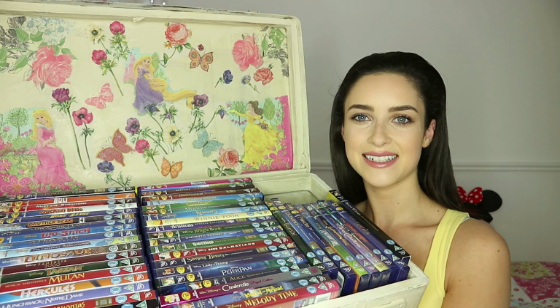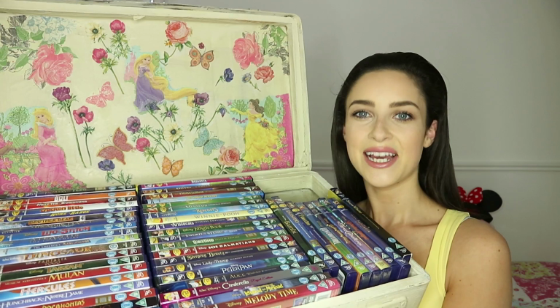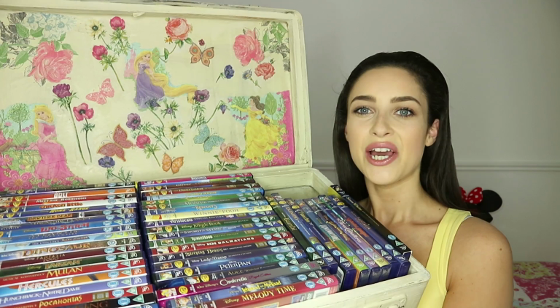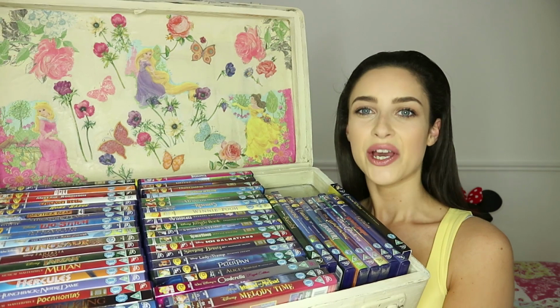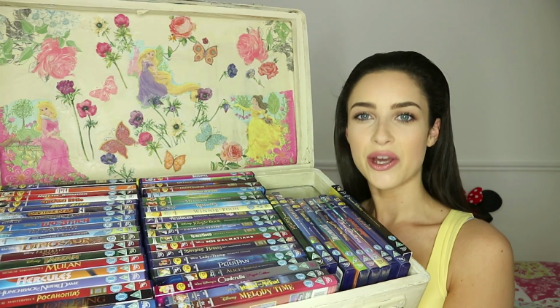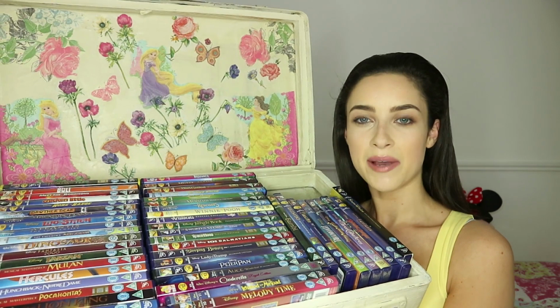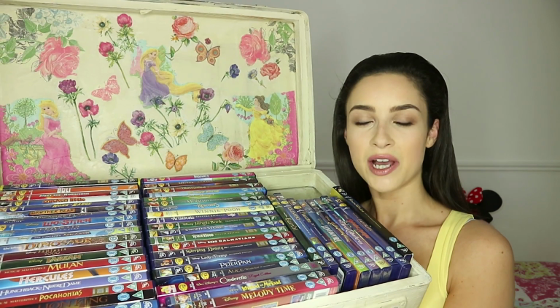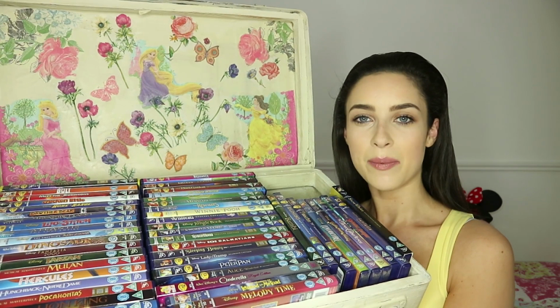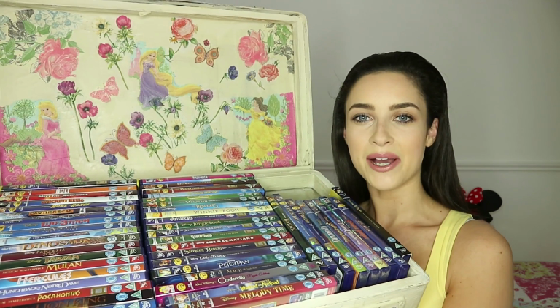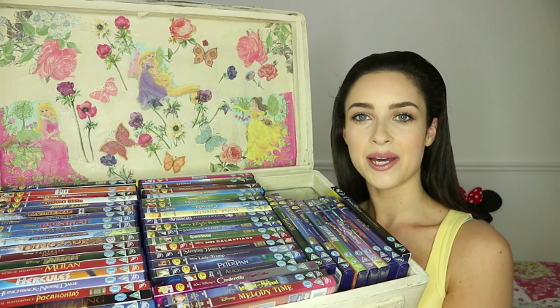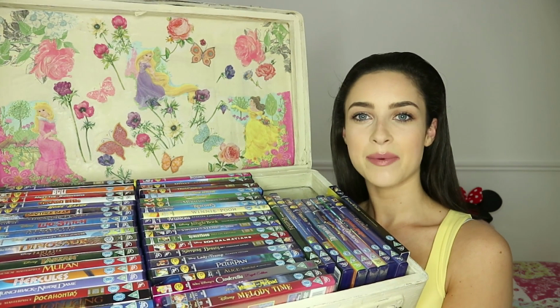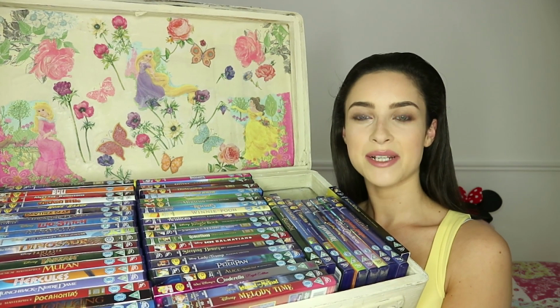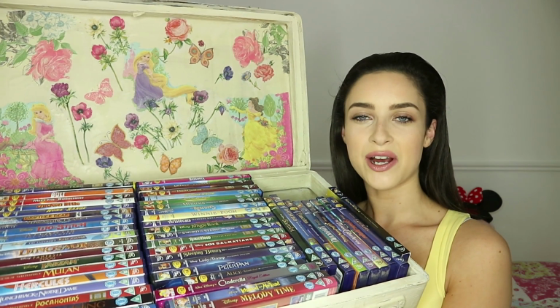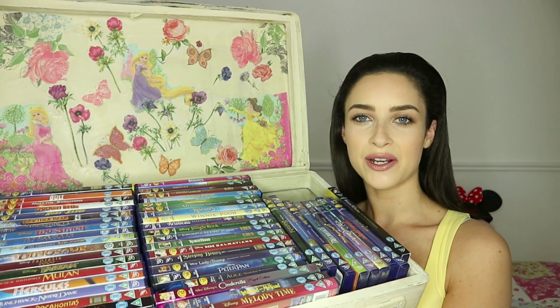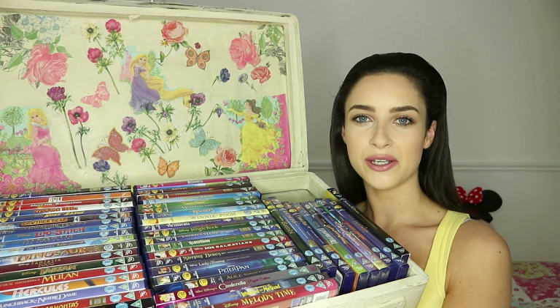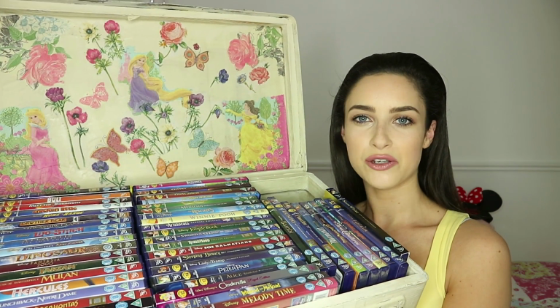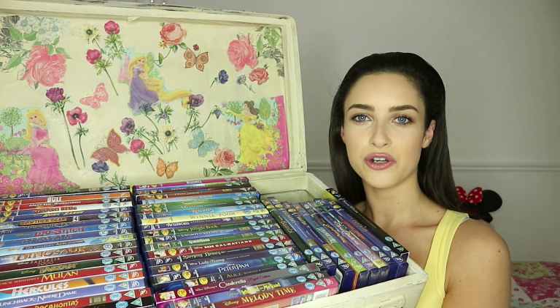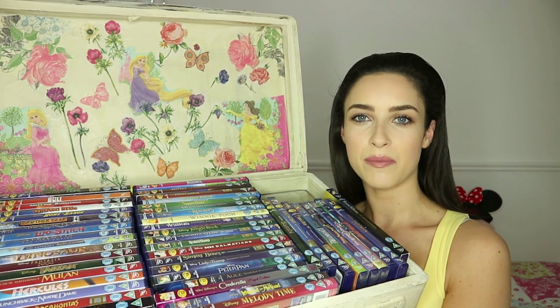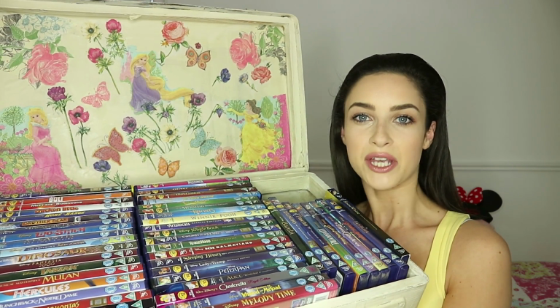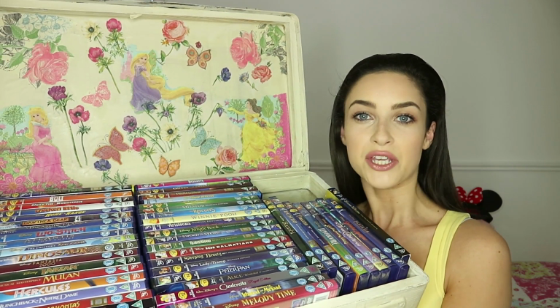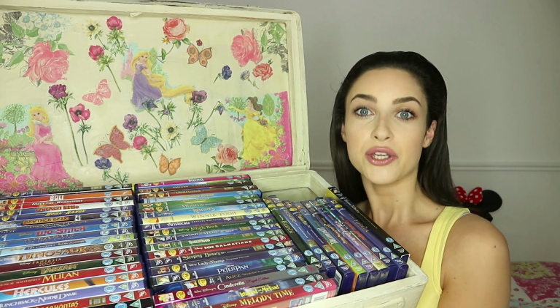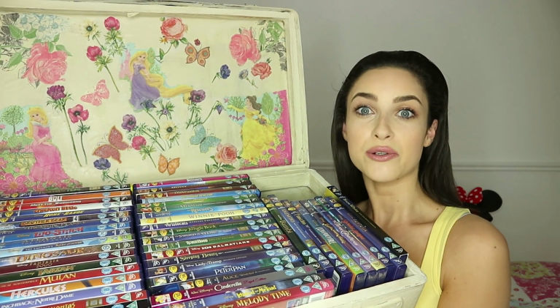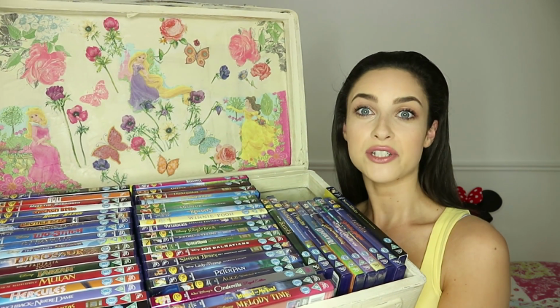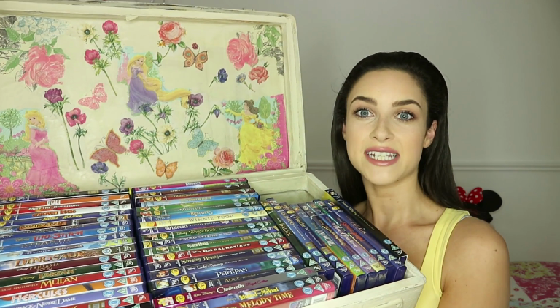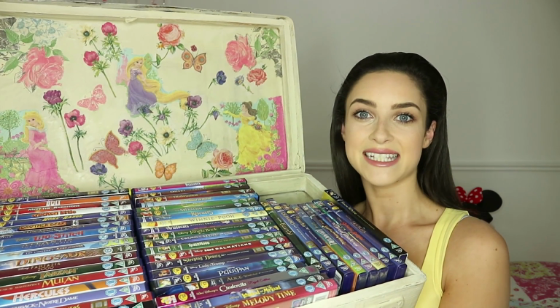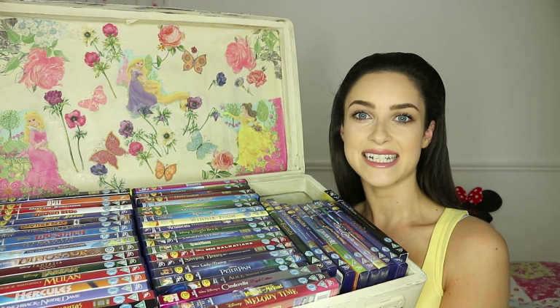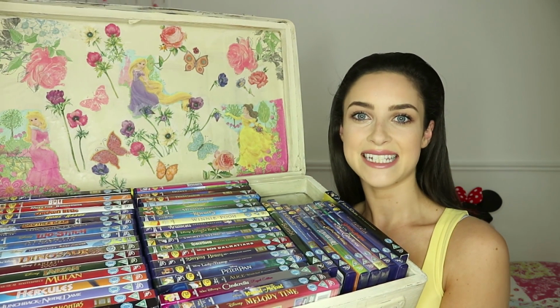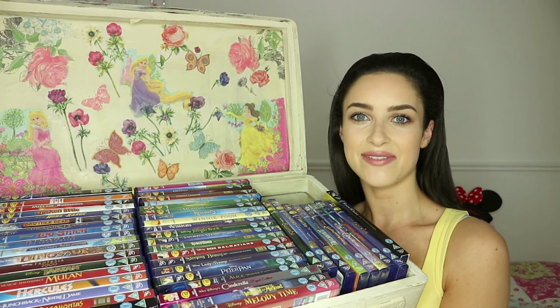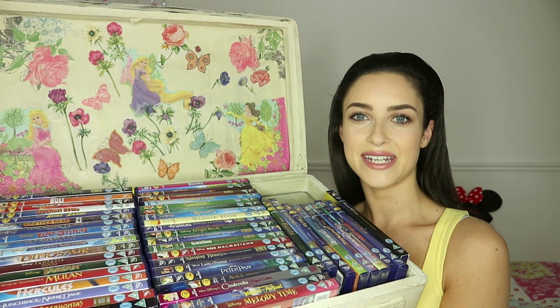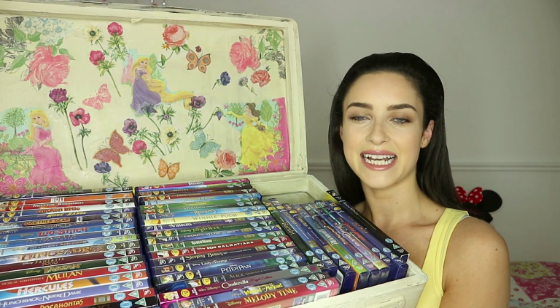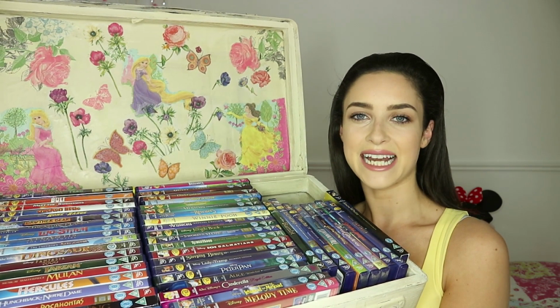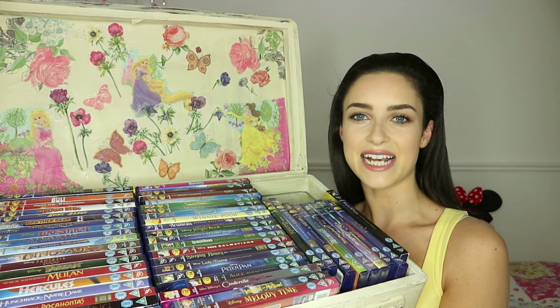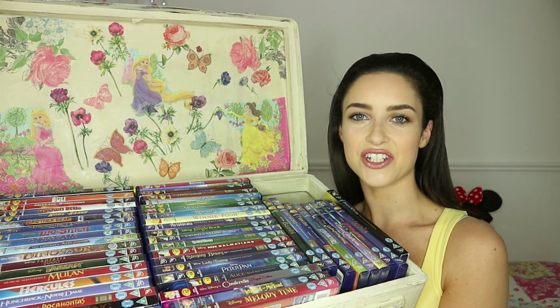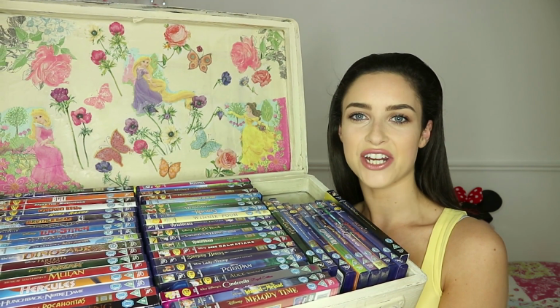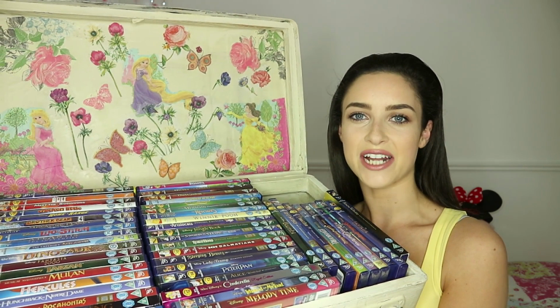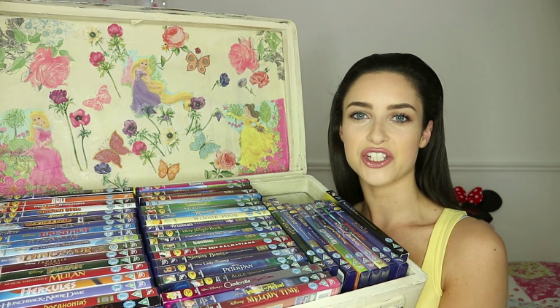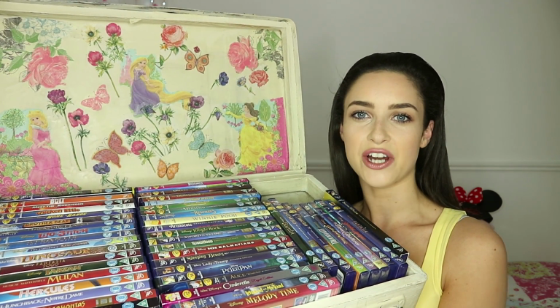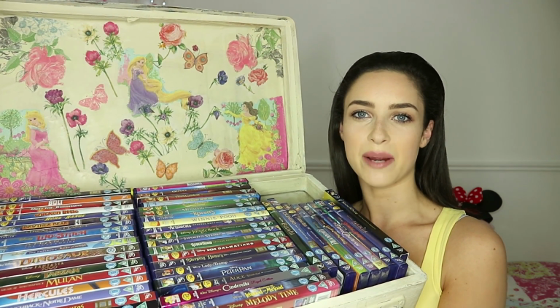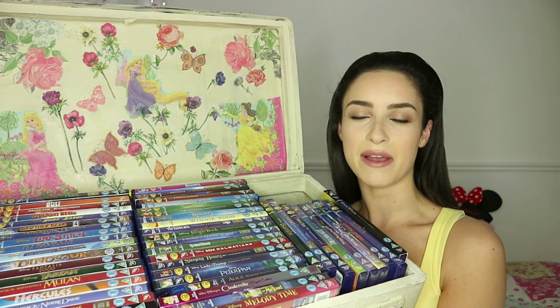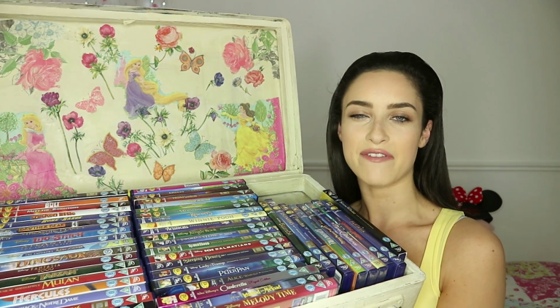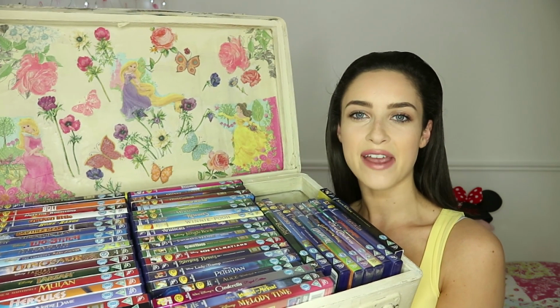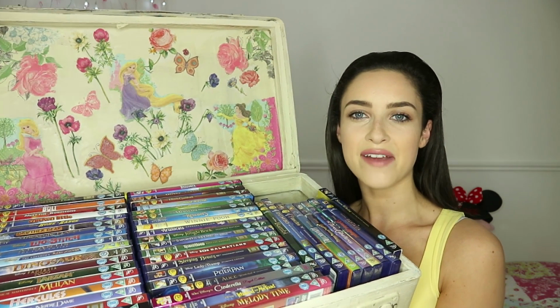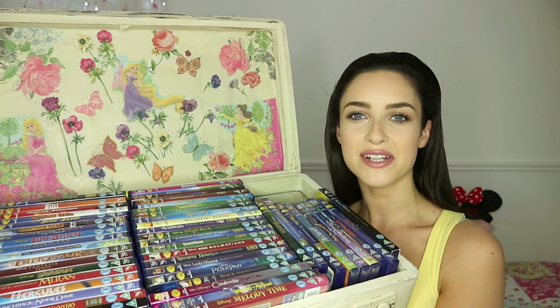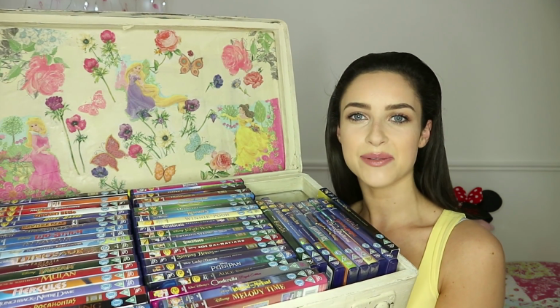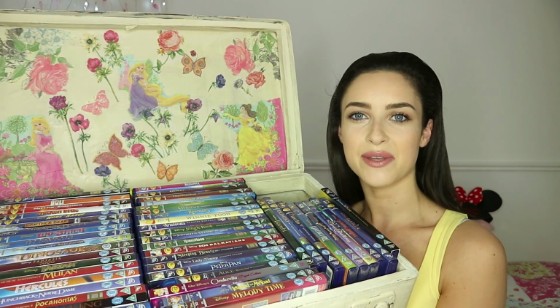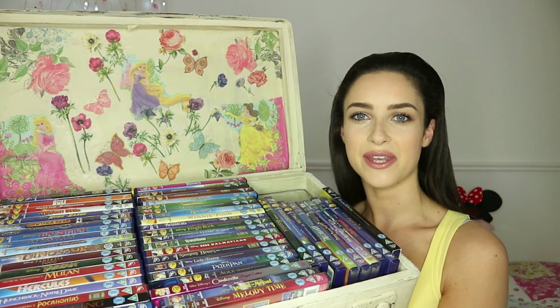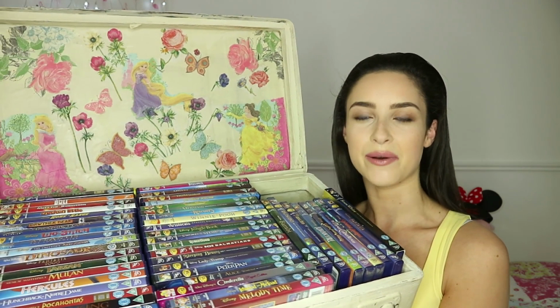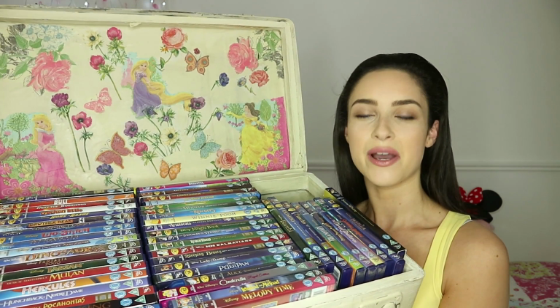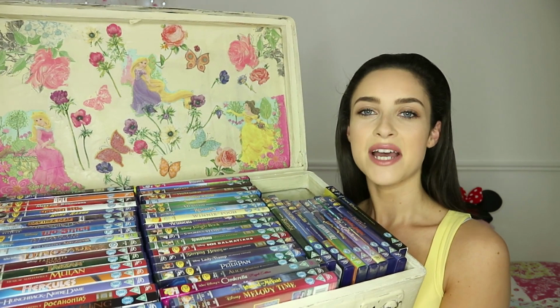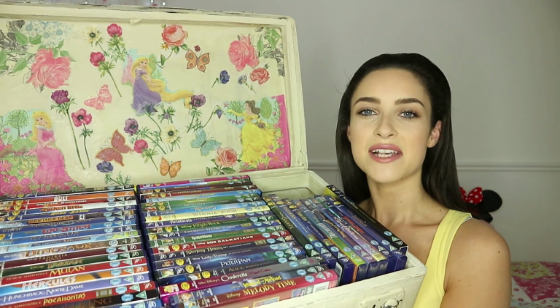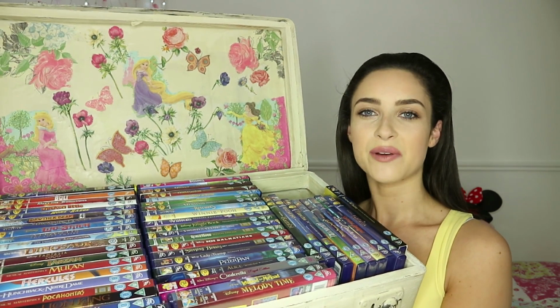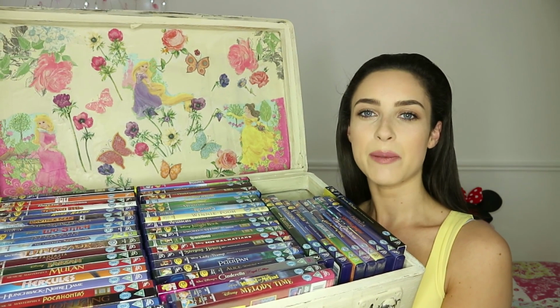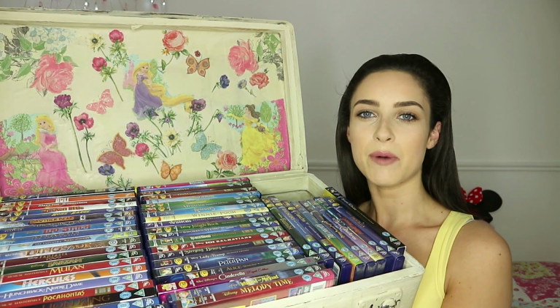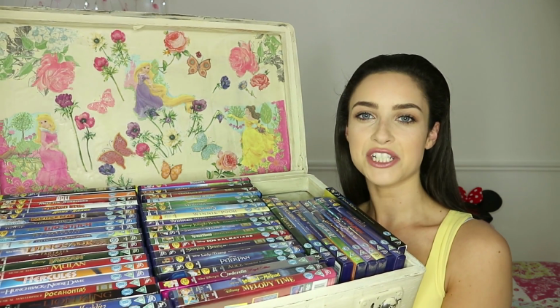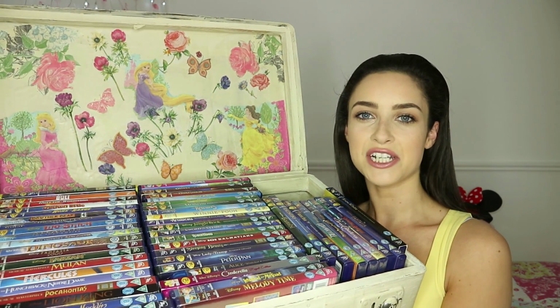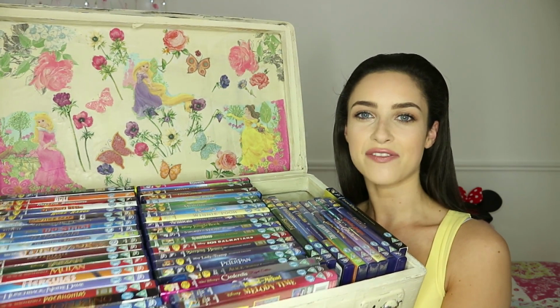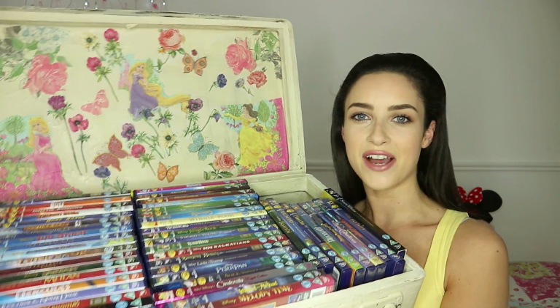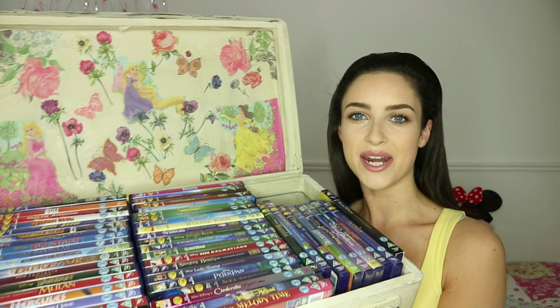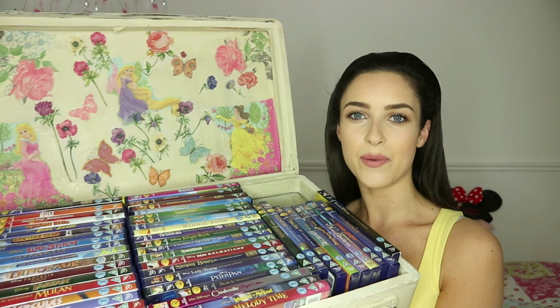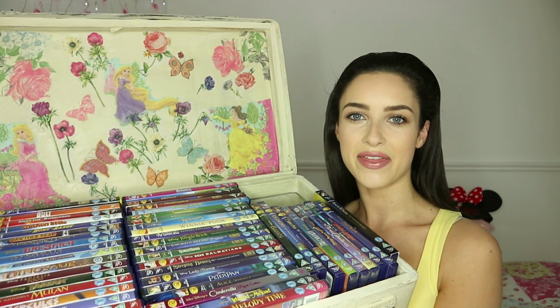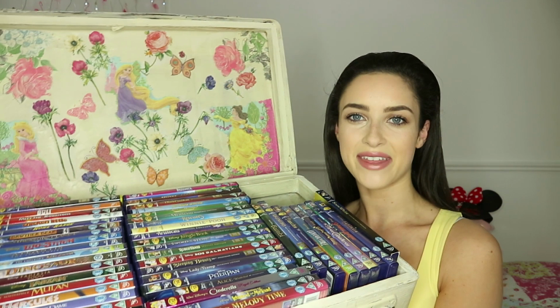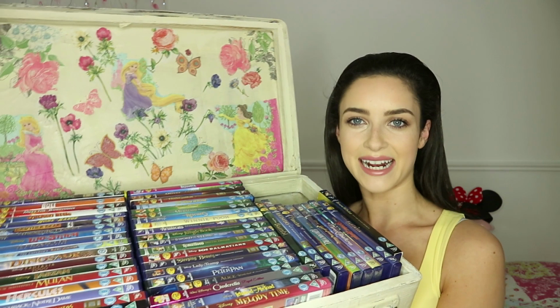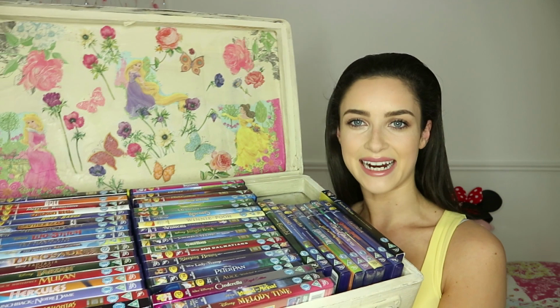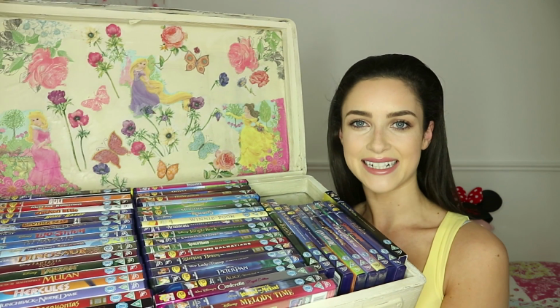Coming up I'm going to be talking you through my huge Disney DVD collection and sharing my favourites with you. So keep watching to find out what they are.